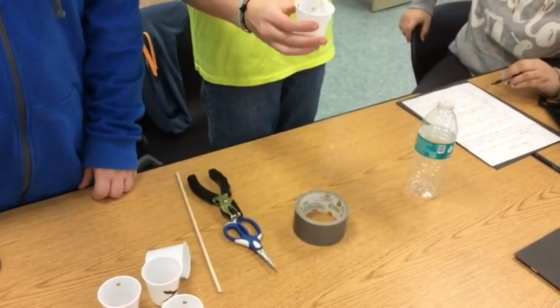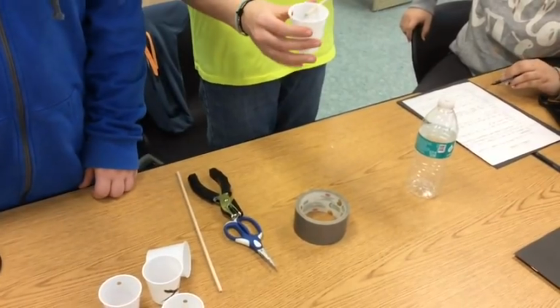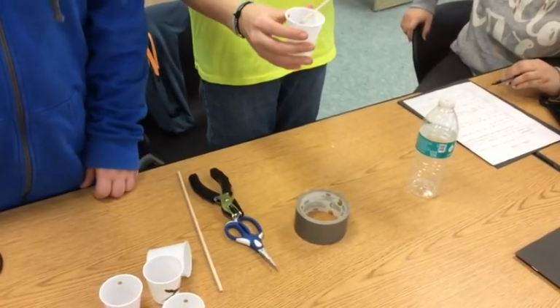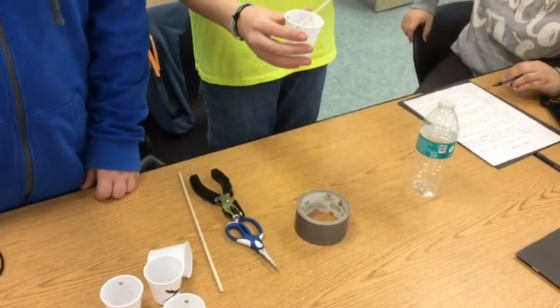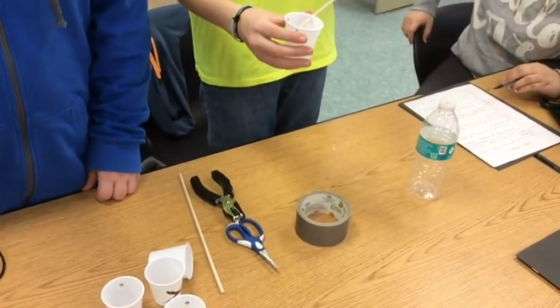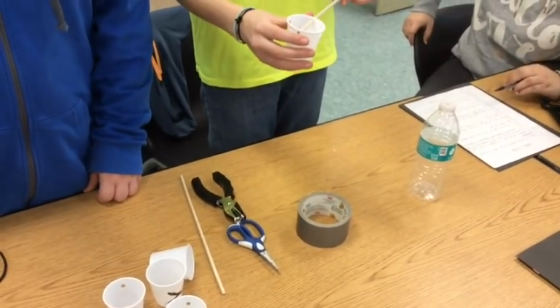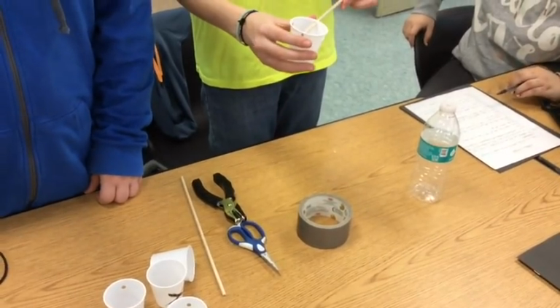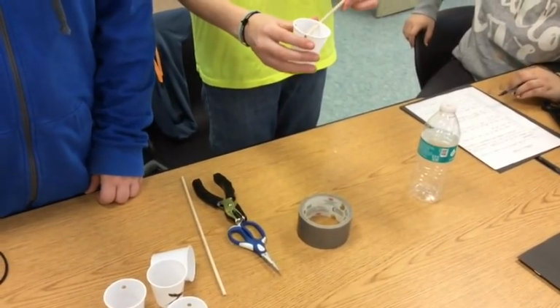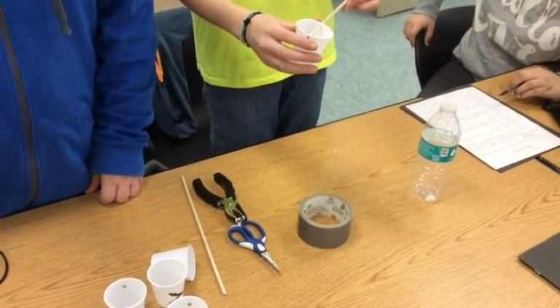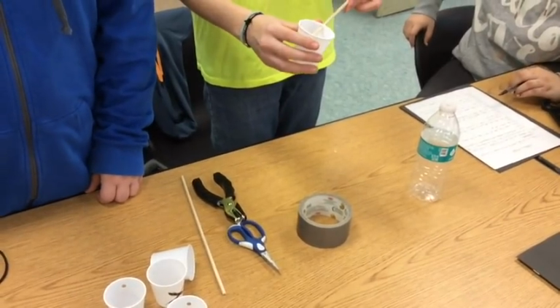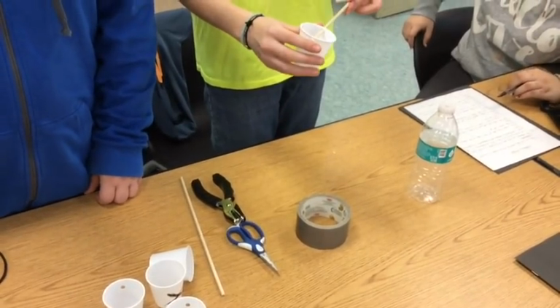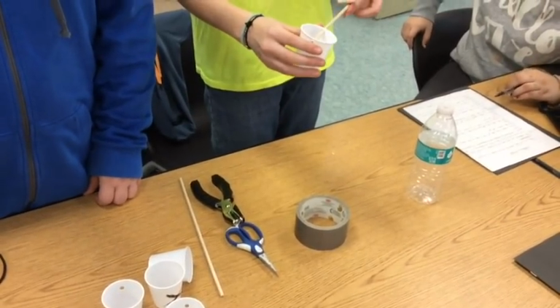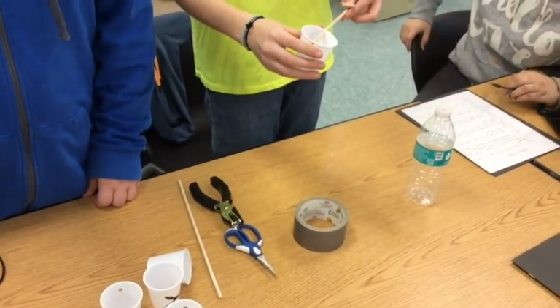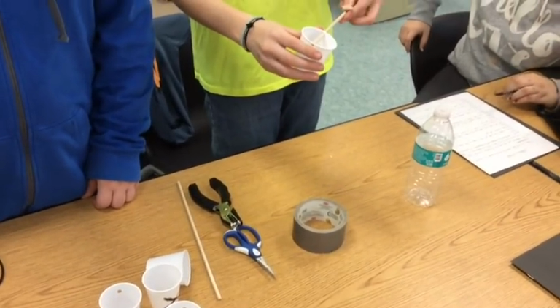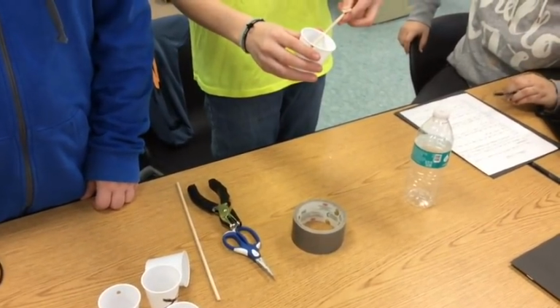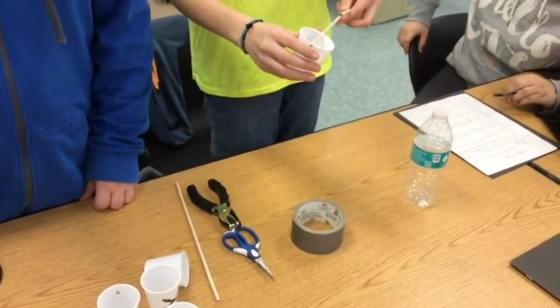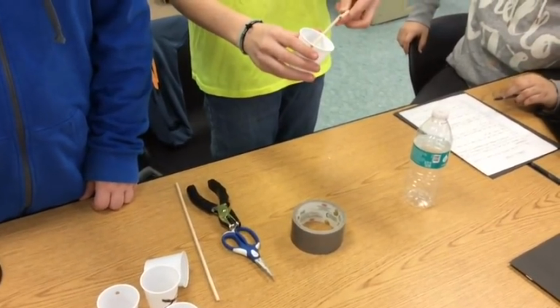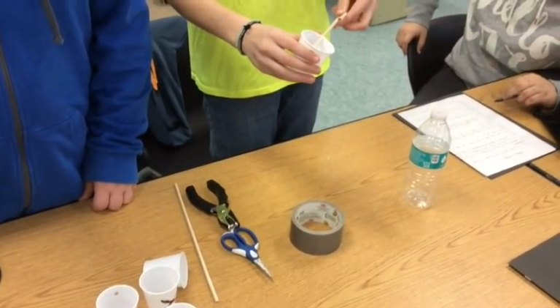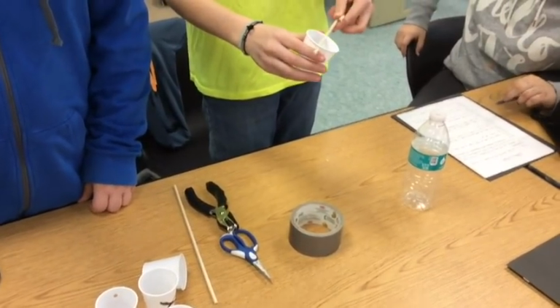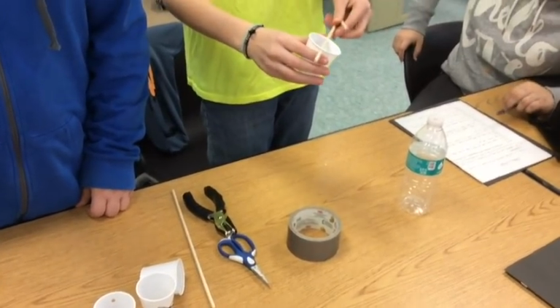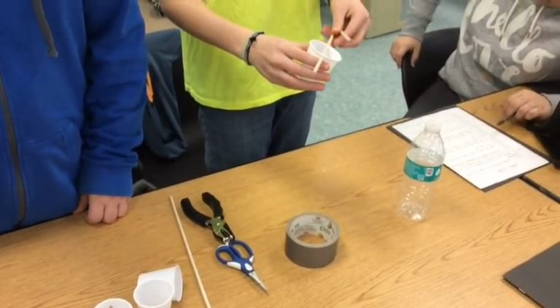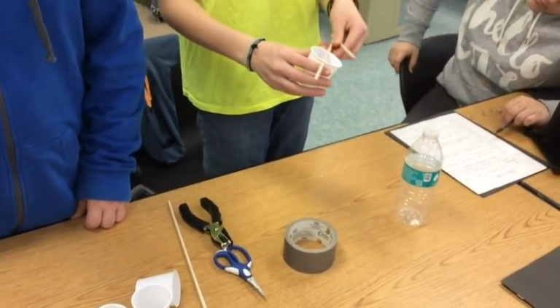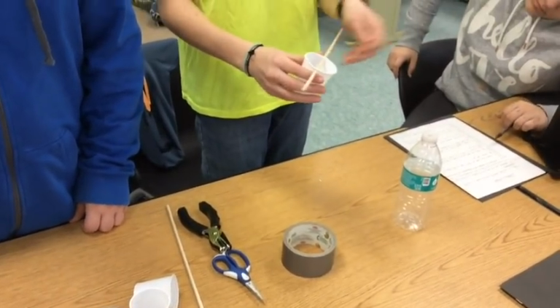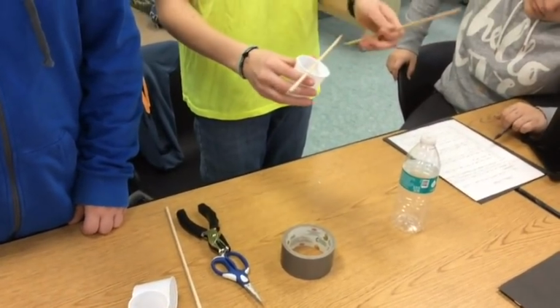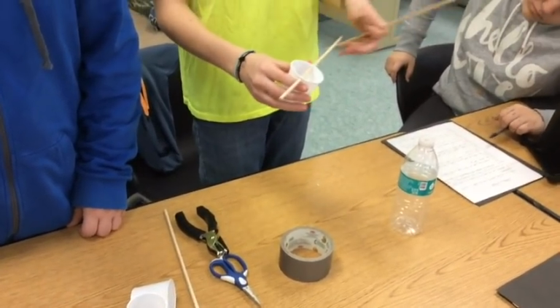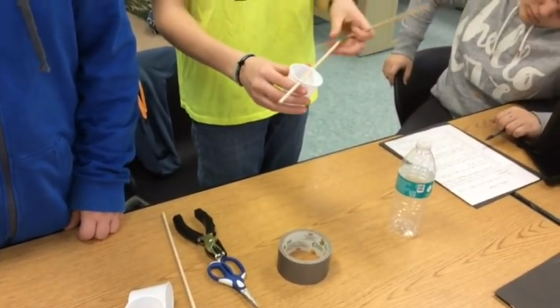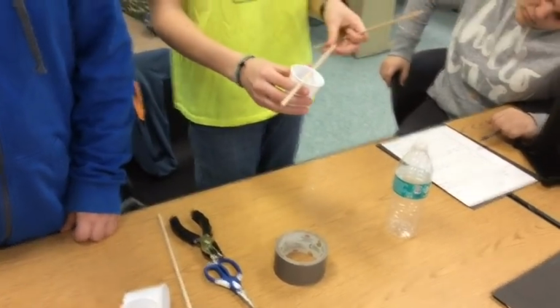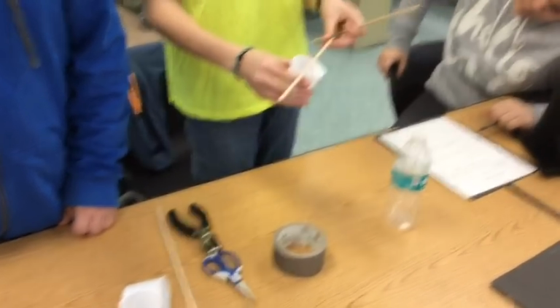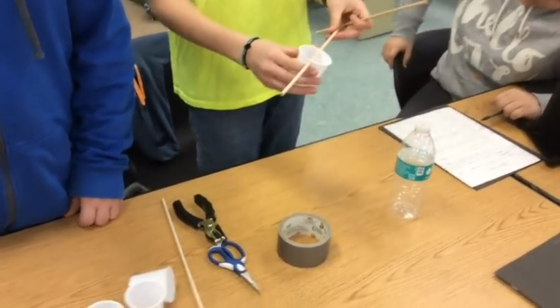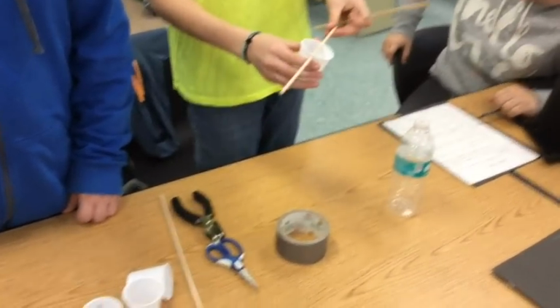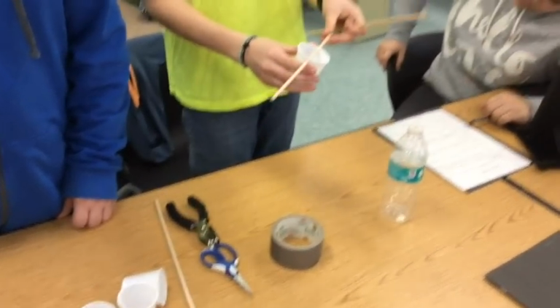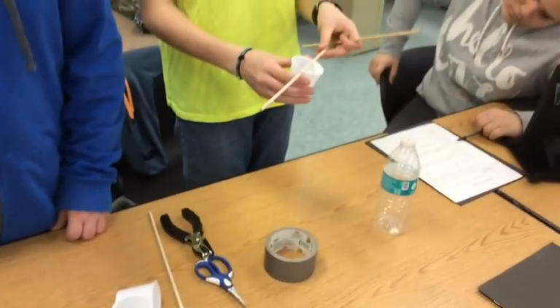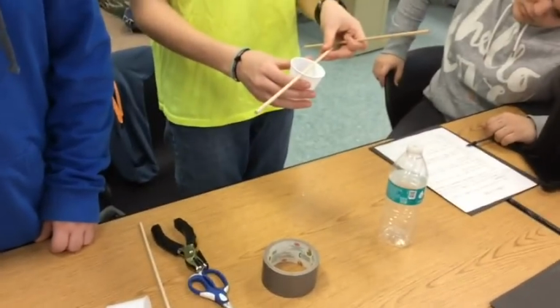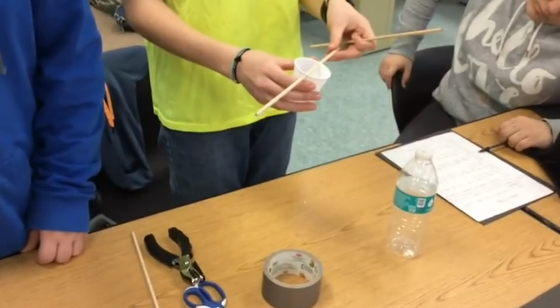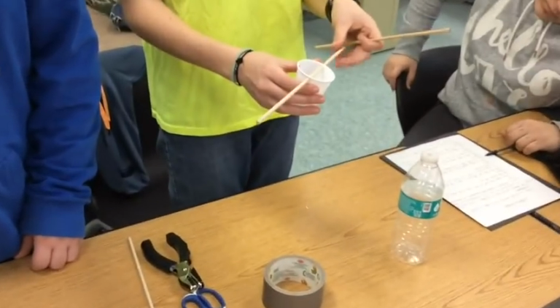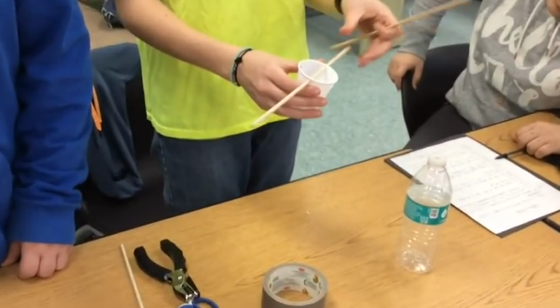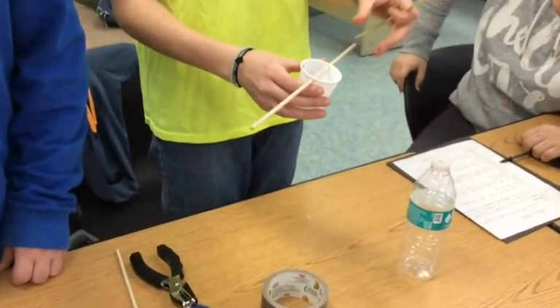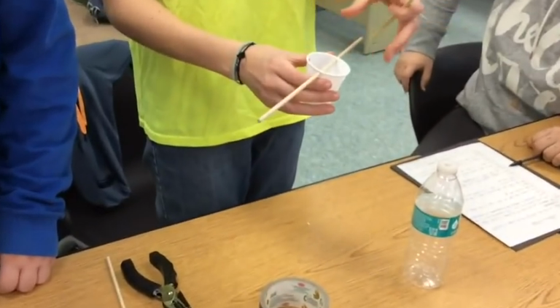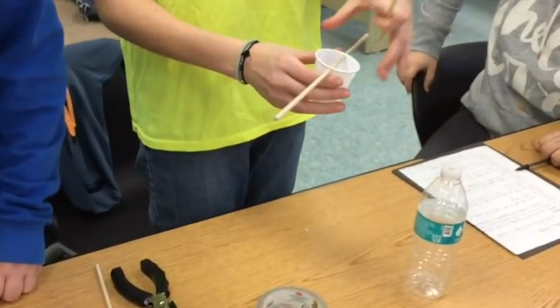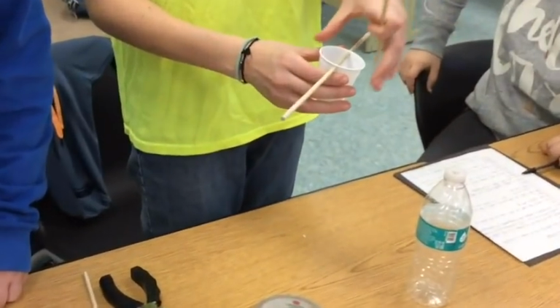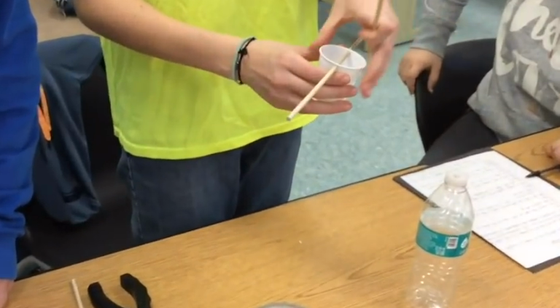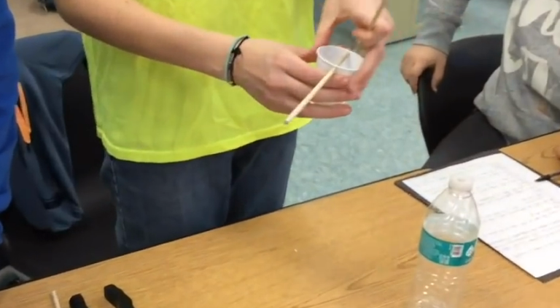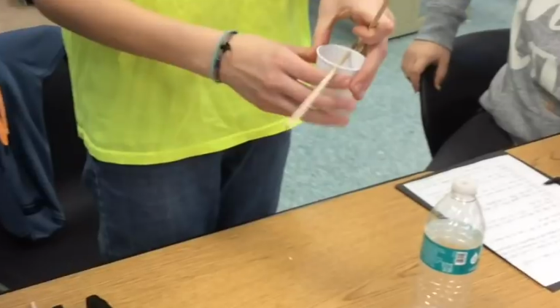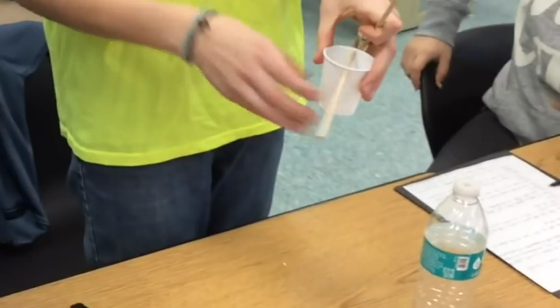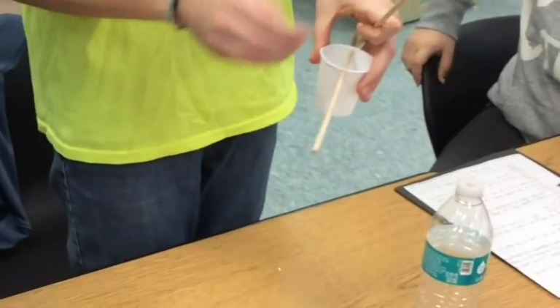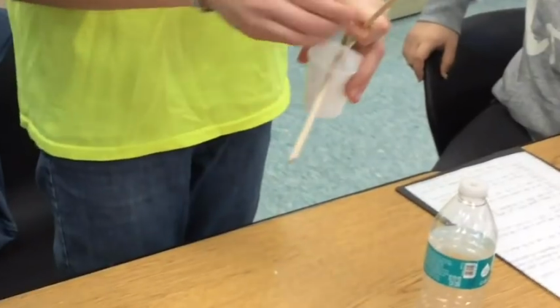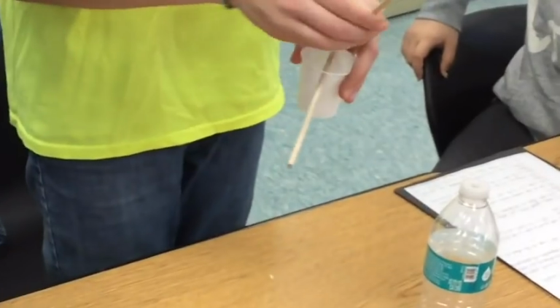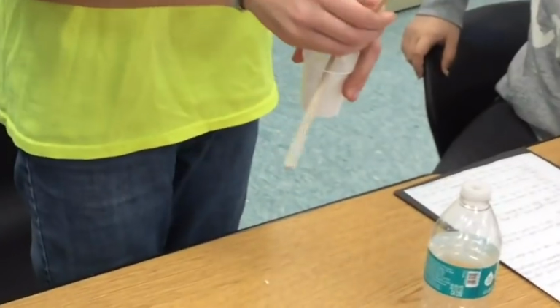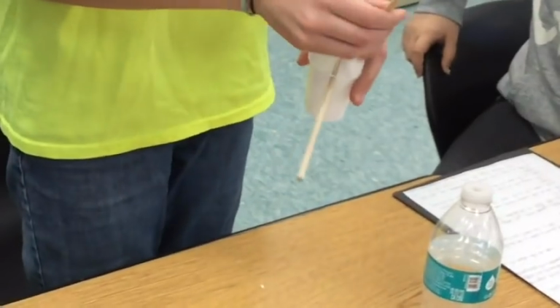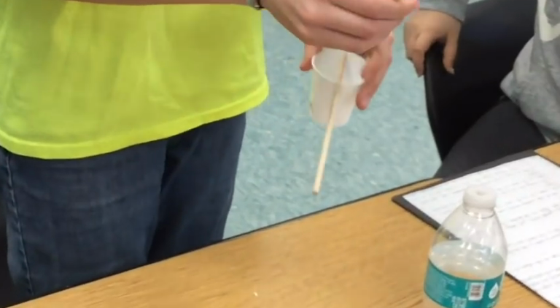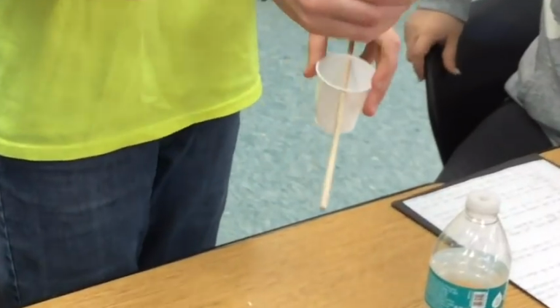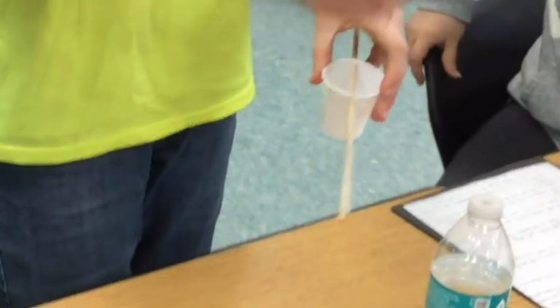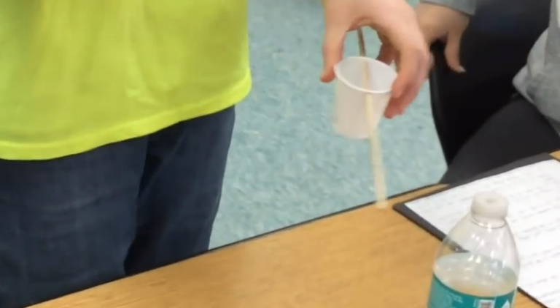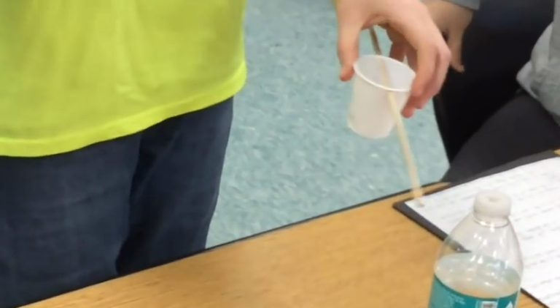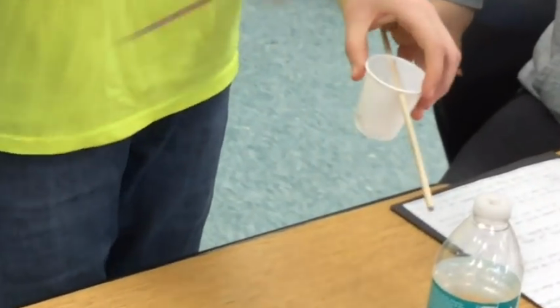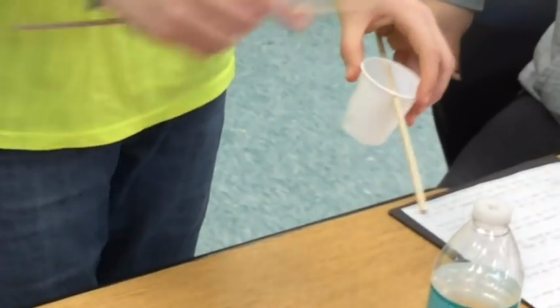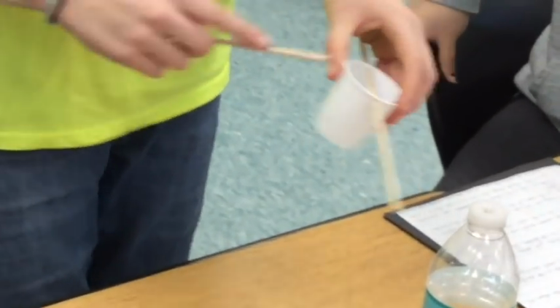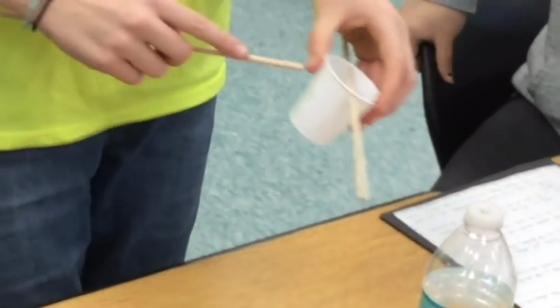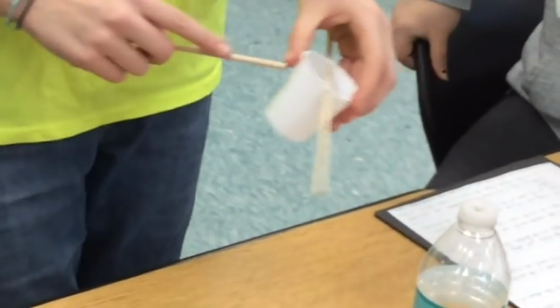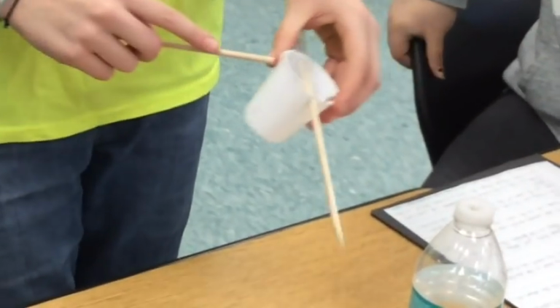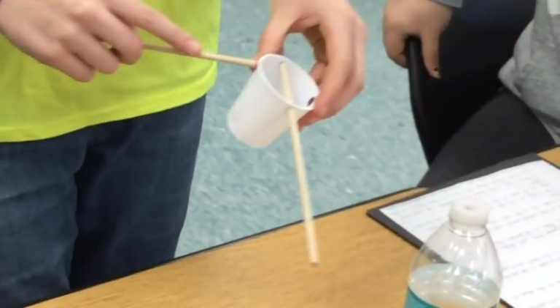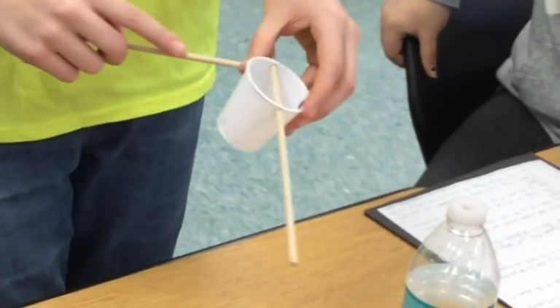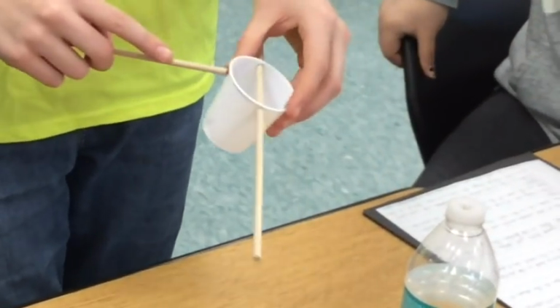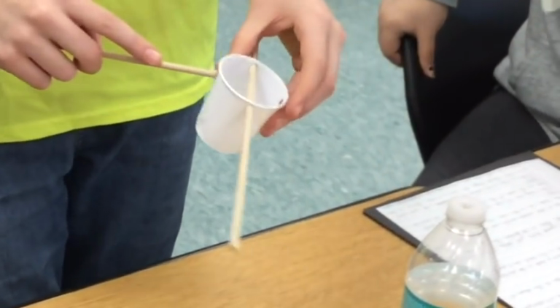Take two of the wooden dowels and slide them through the holes in the center cup so that they cross like an X.